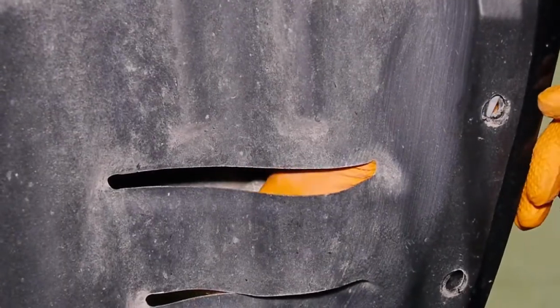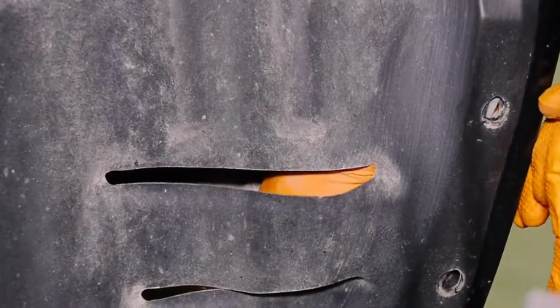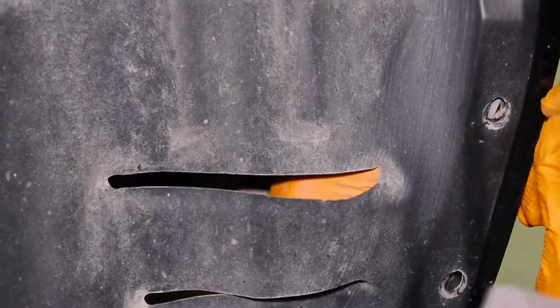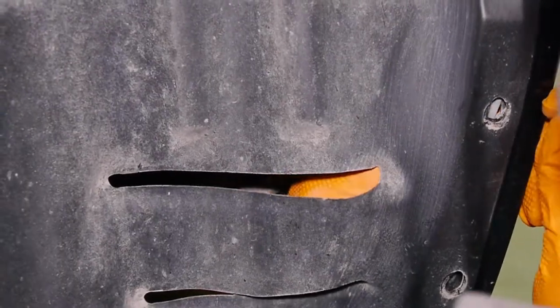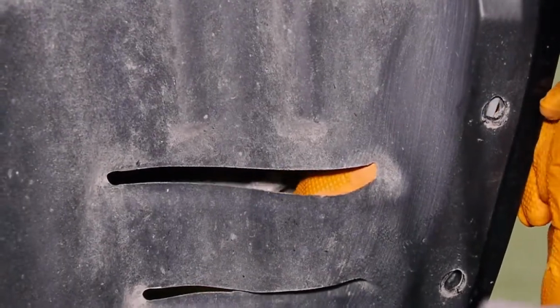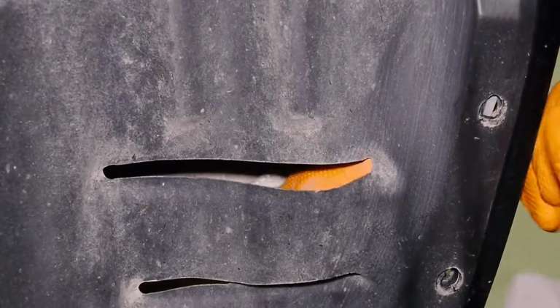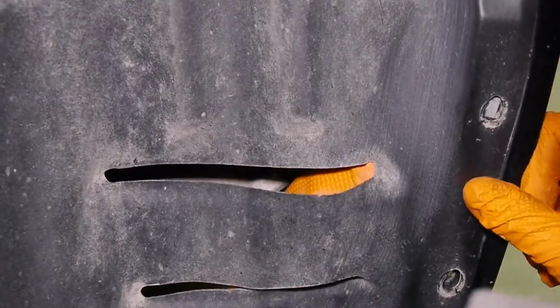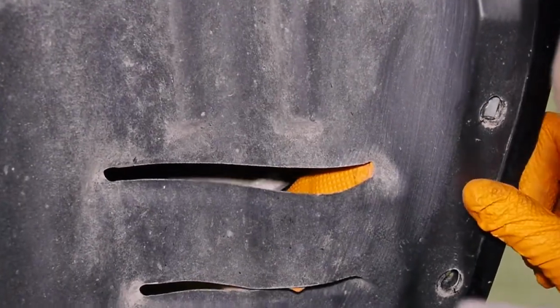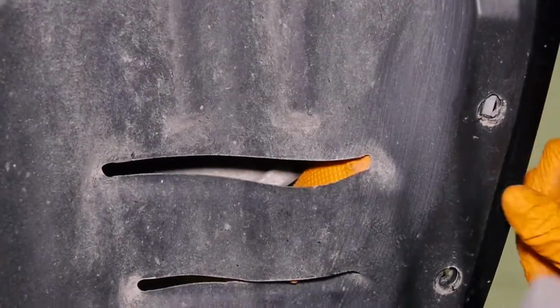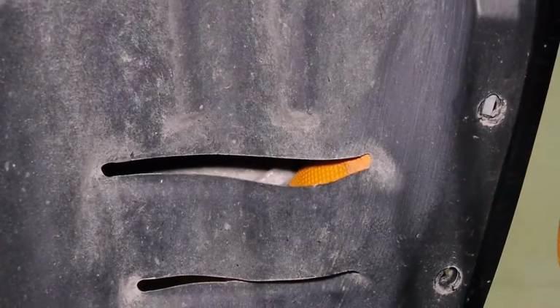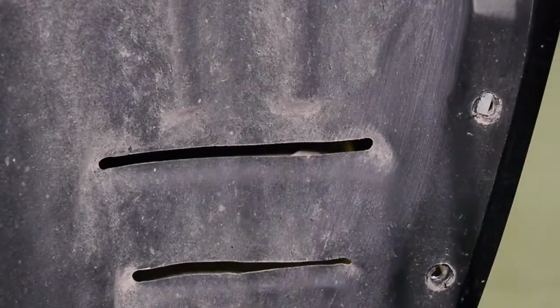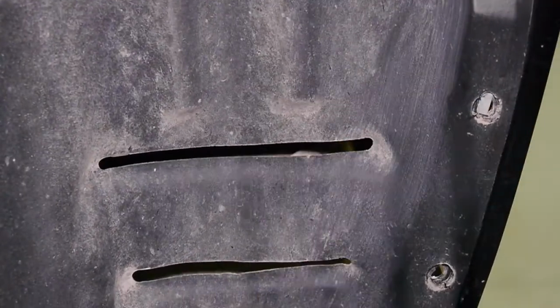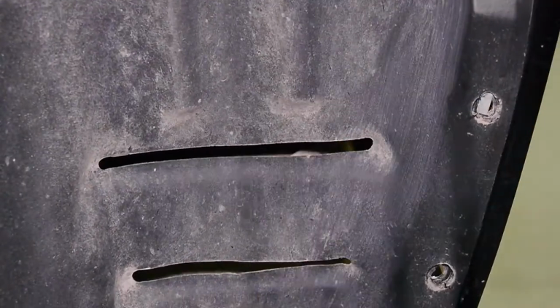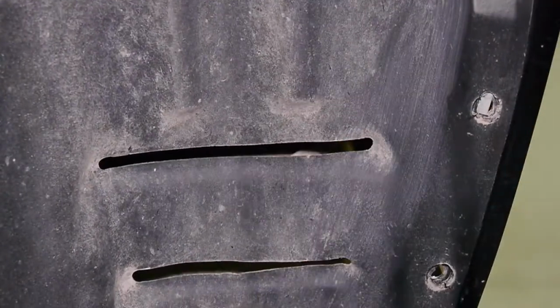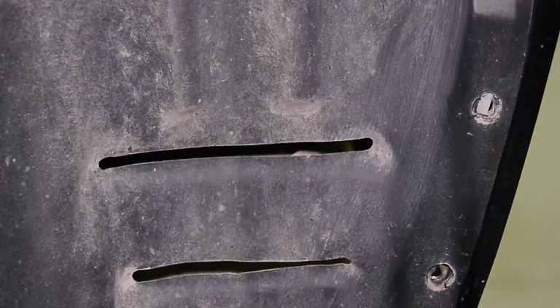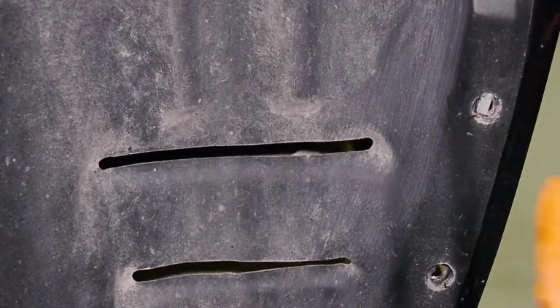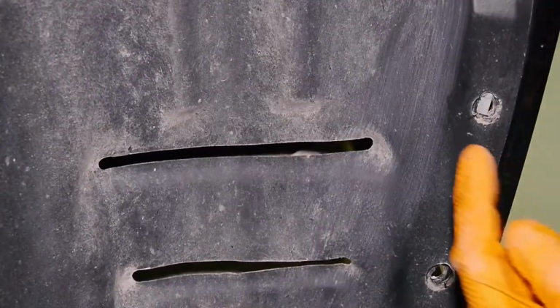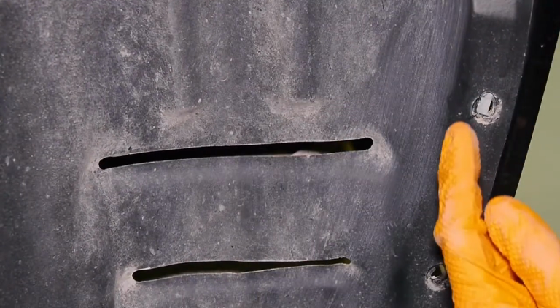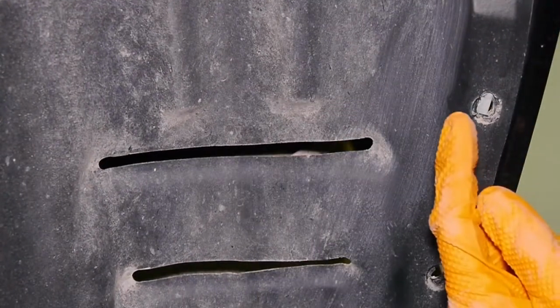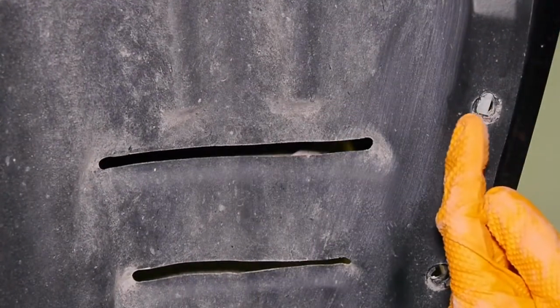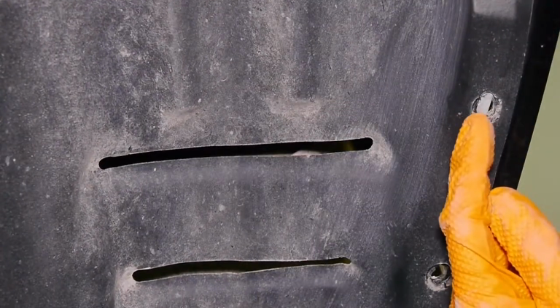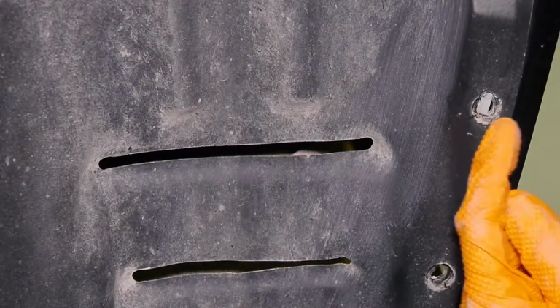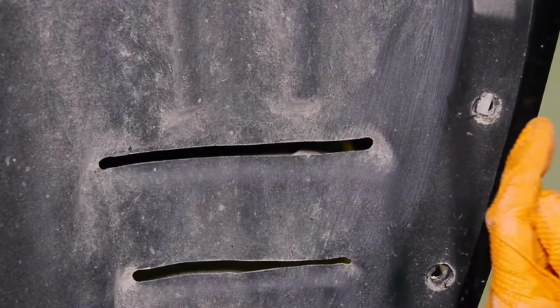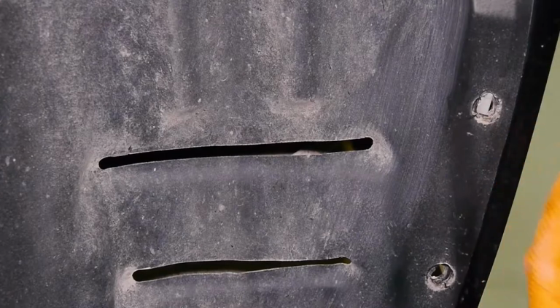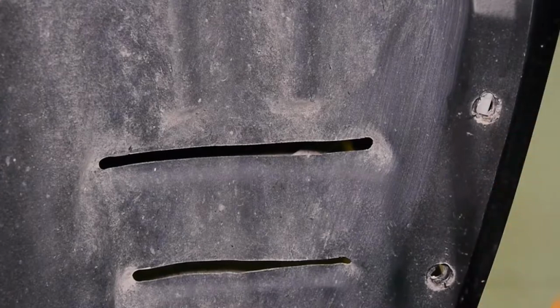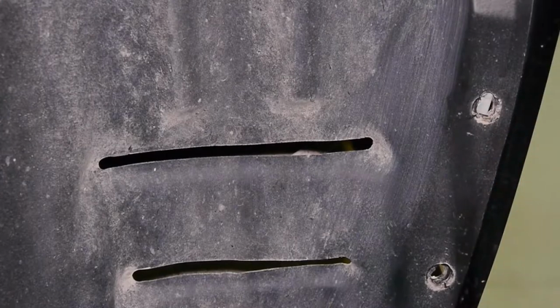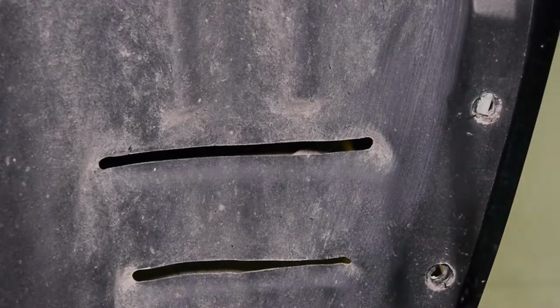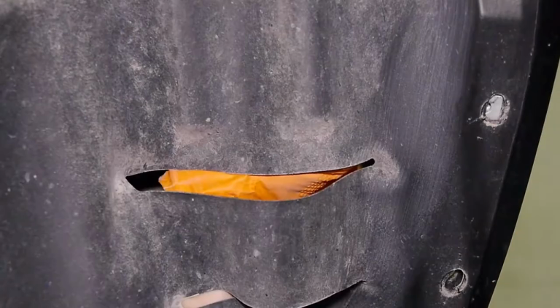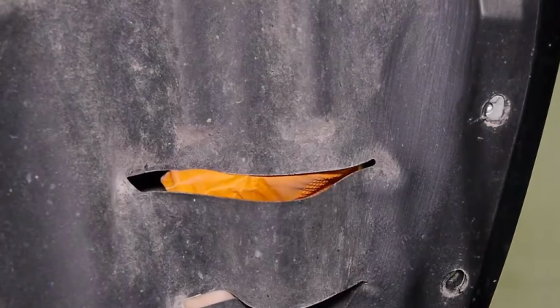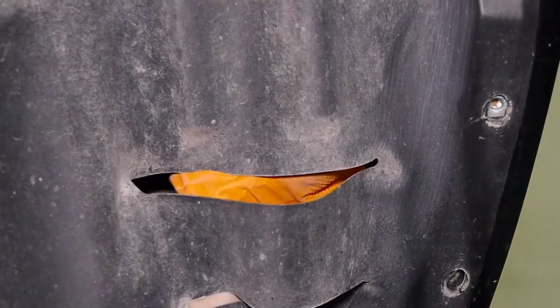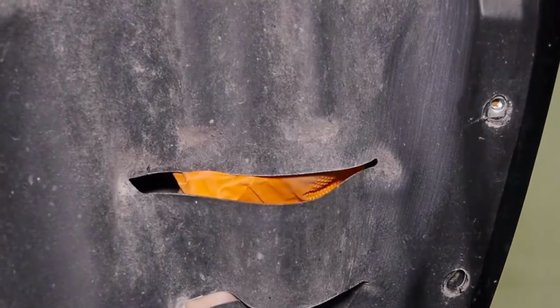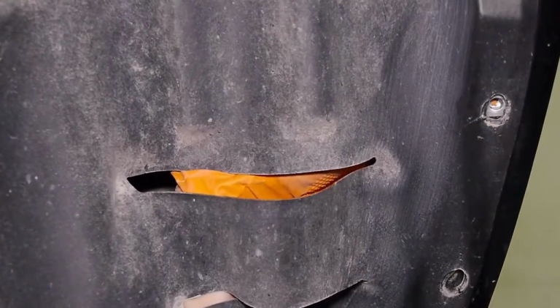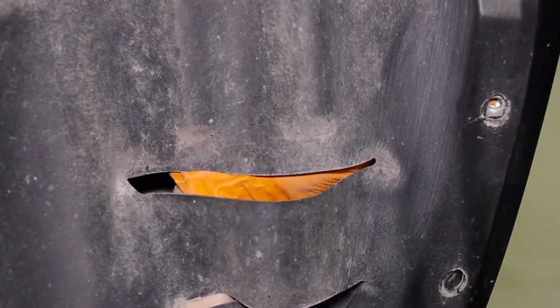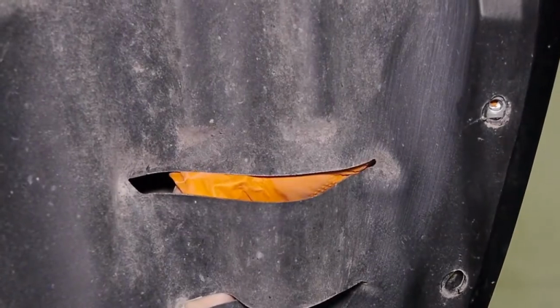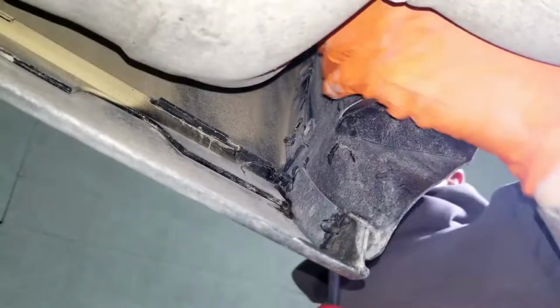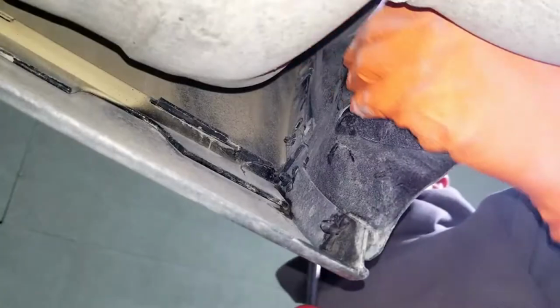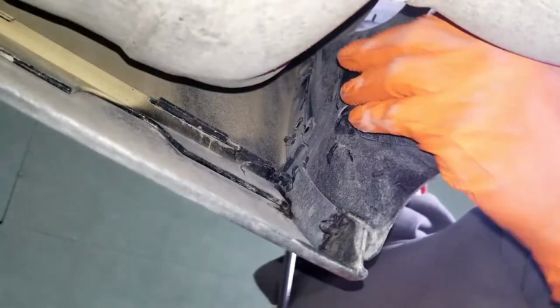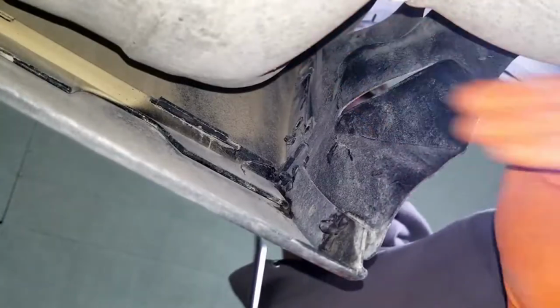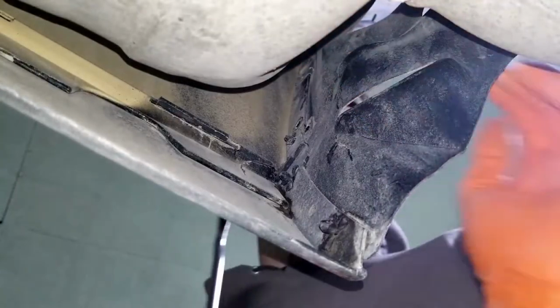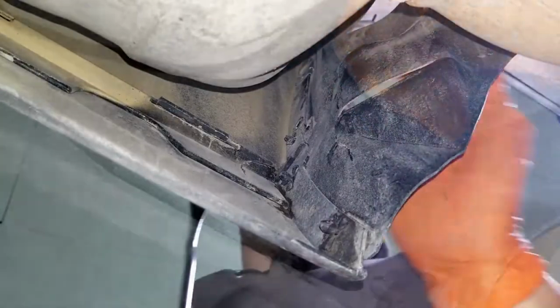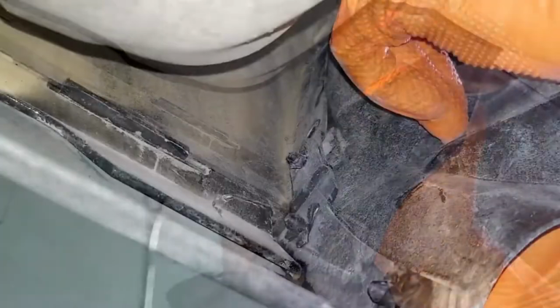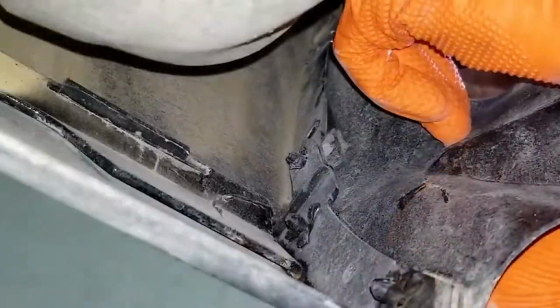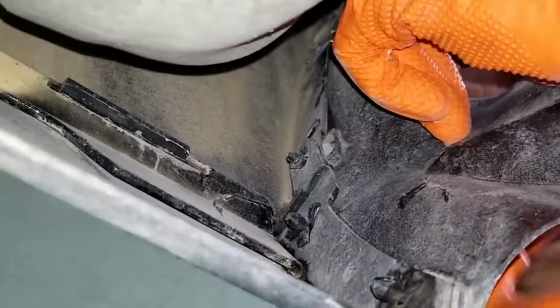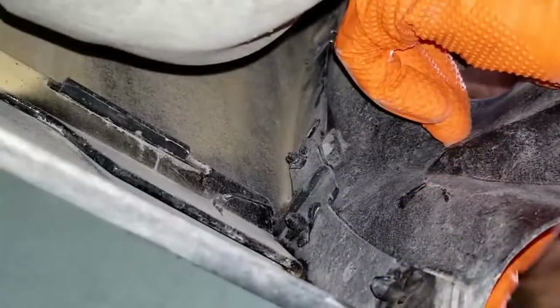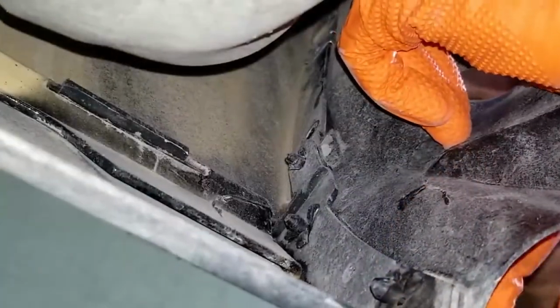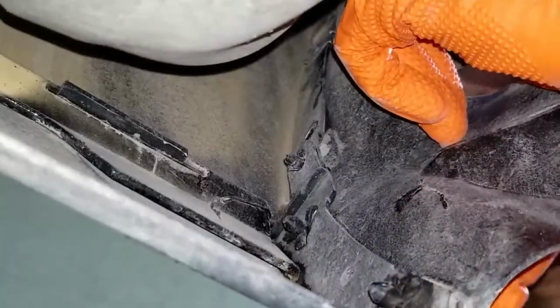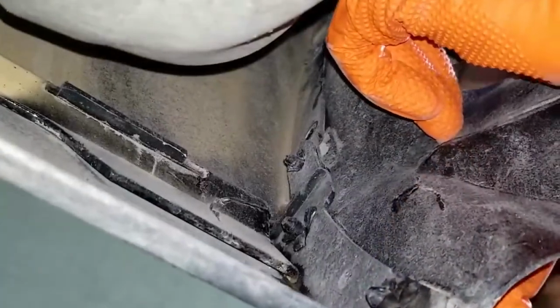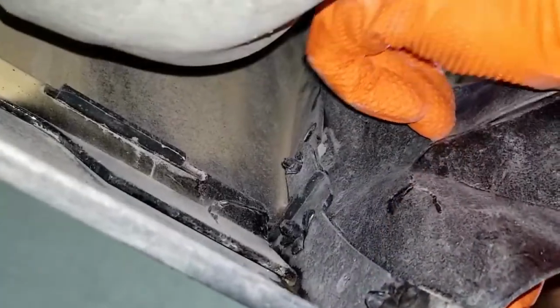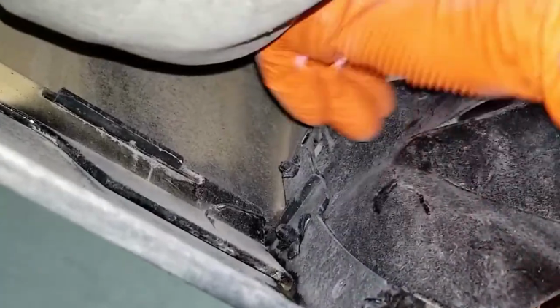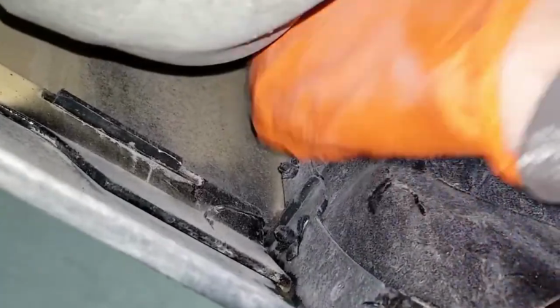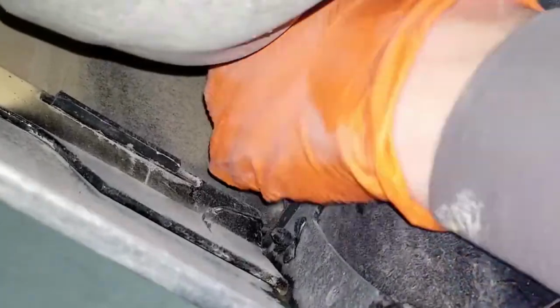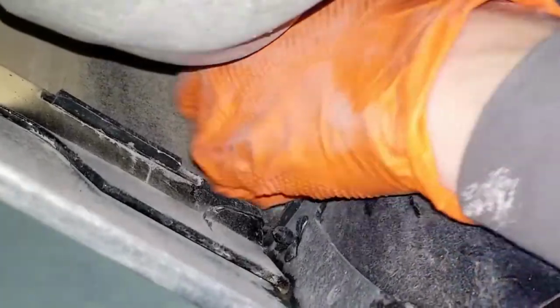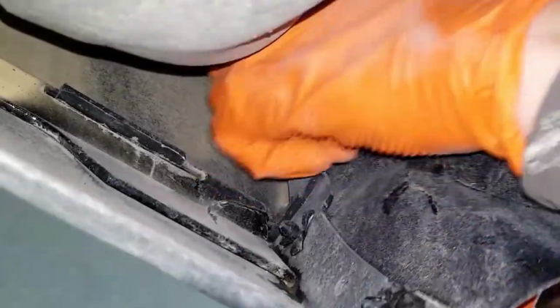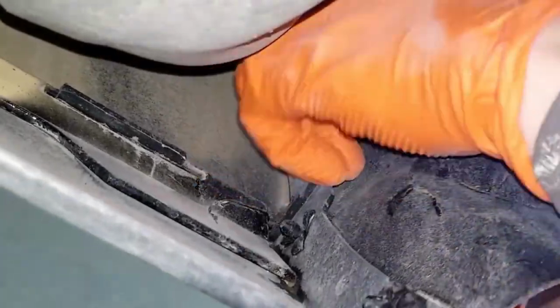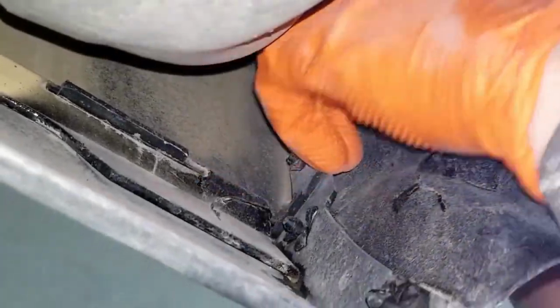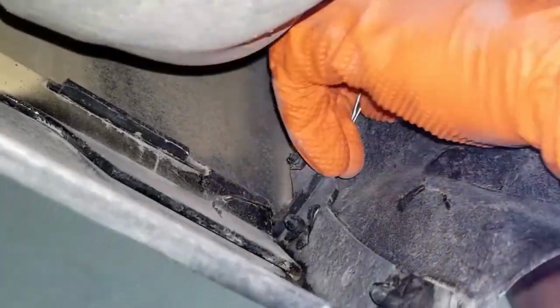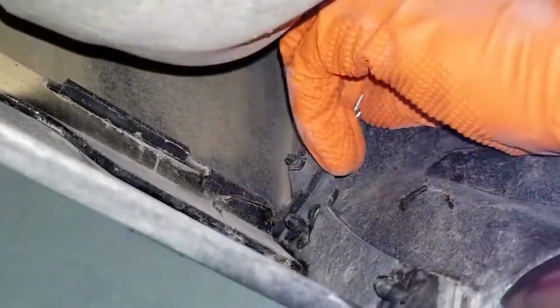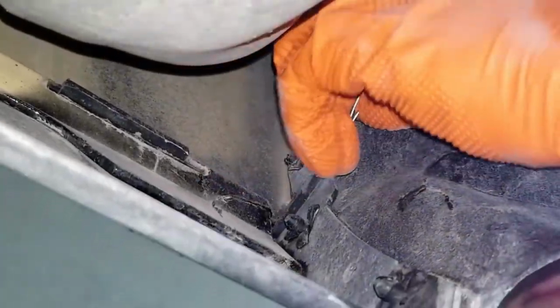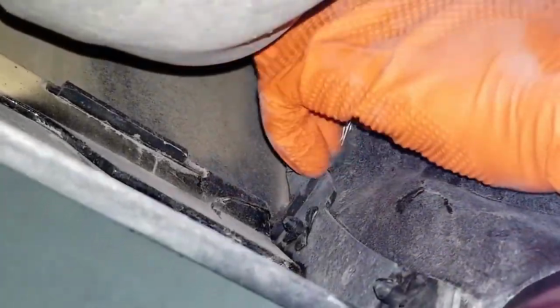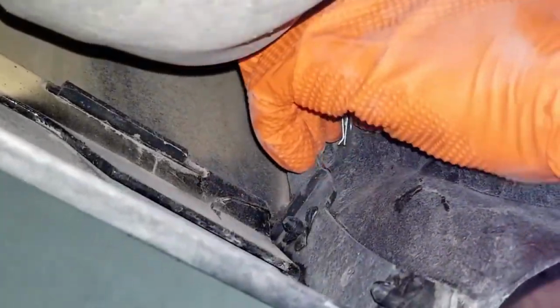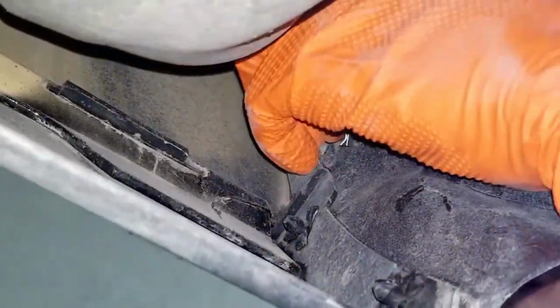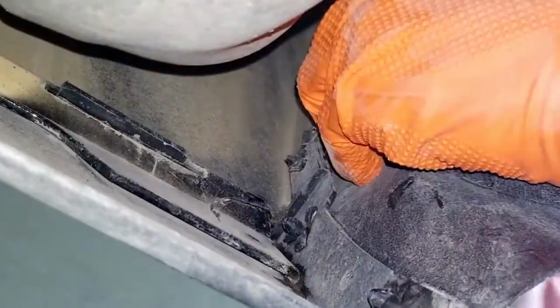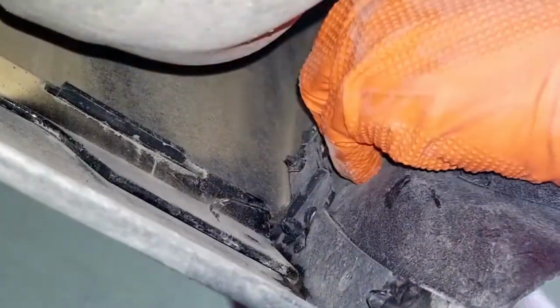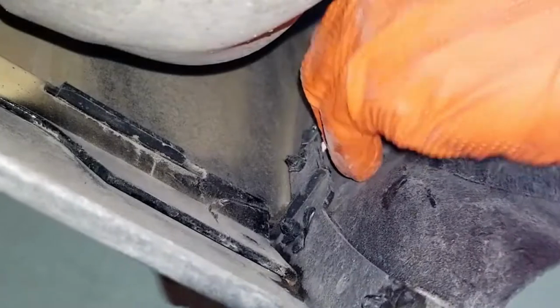Take two of the supplied u-clips and push them on the bumper behind the fender liner. They have to be pushed on all the way. Make sure your exhaust isn't hot before you put your hand in there.